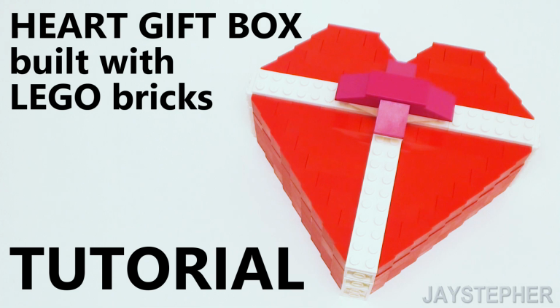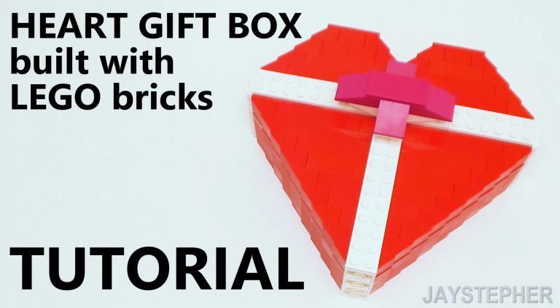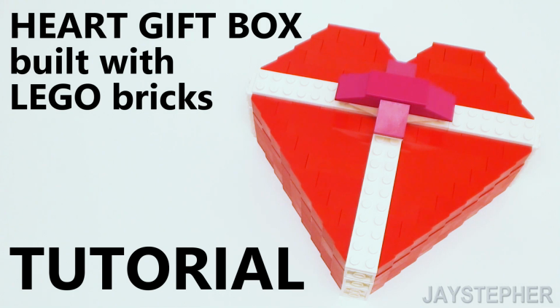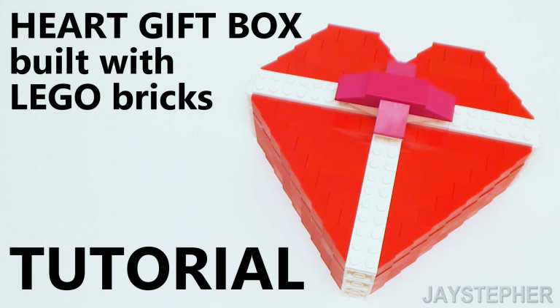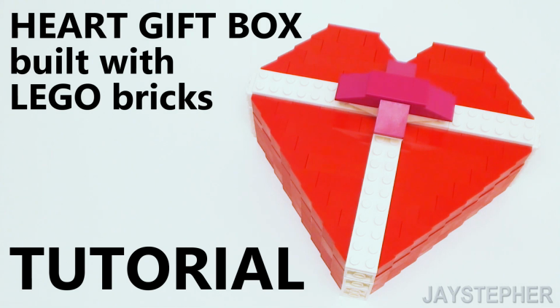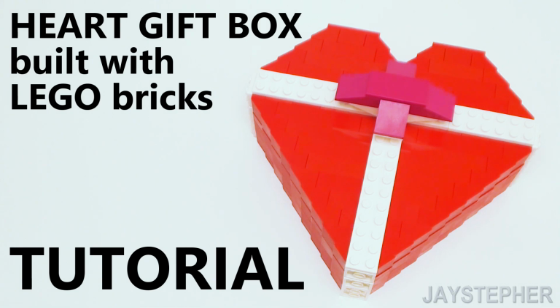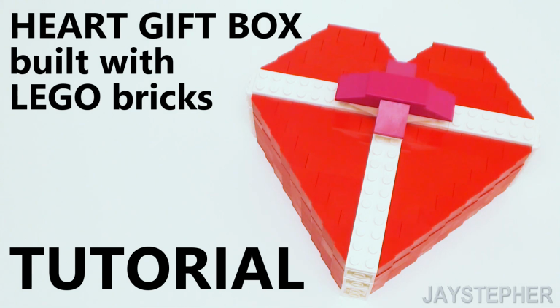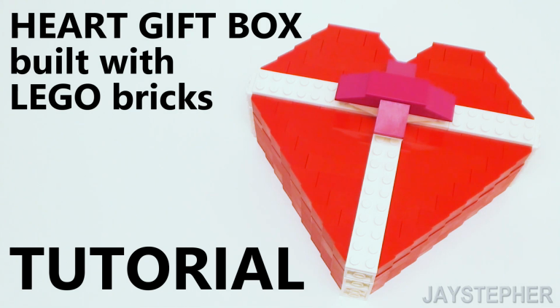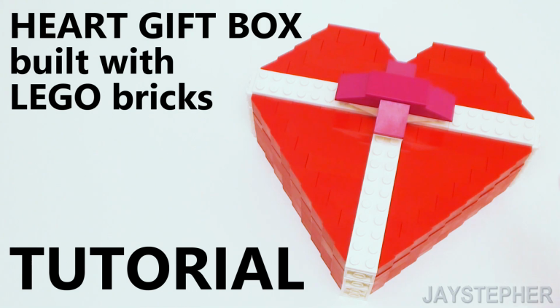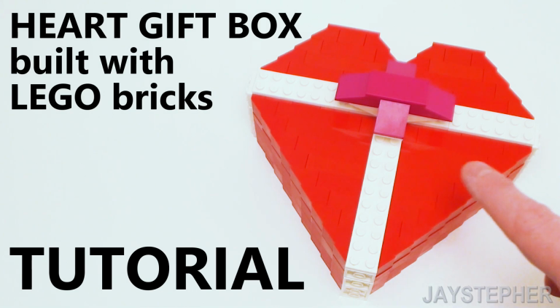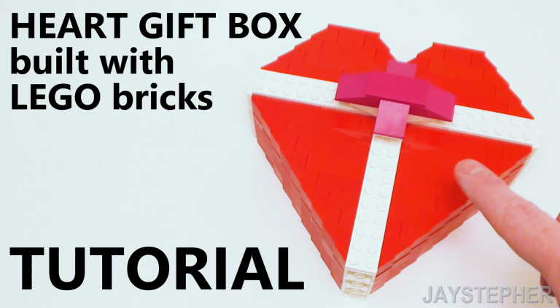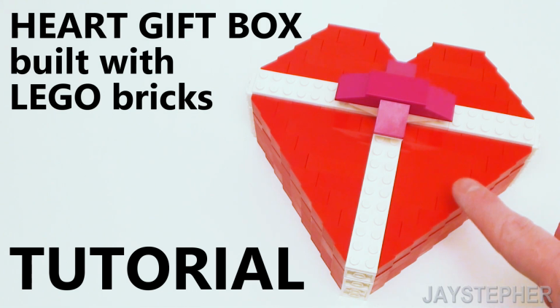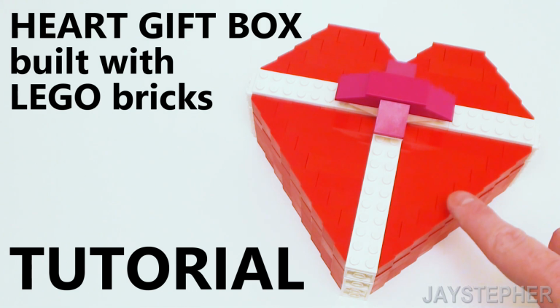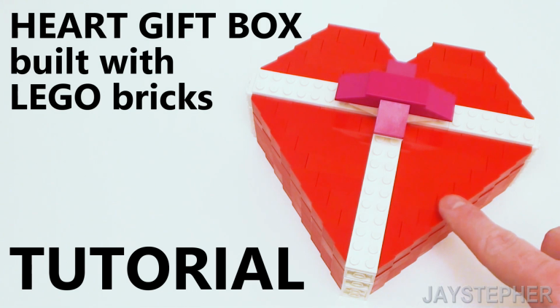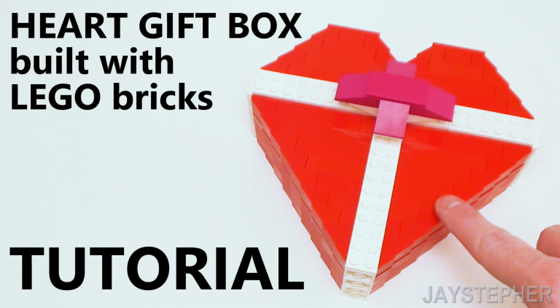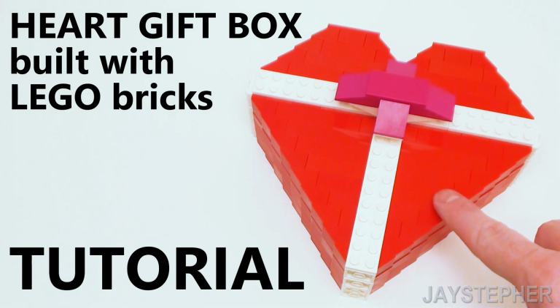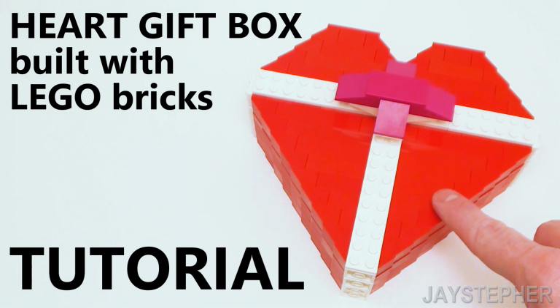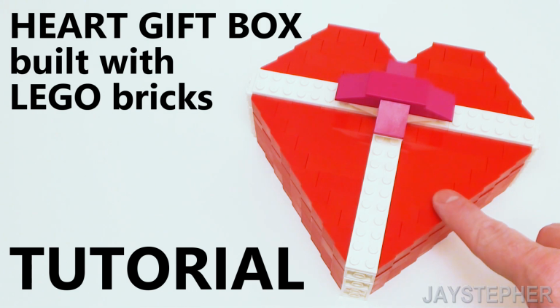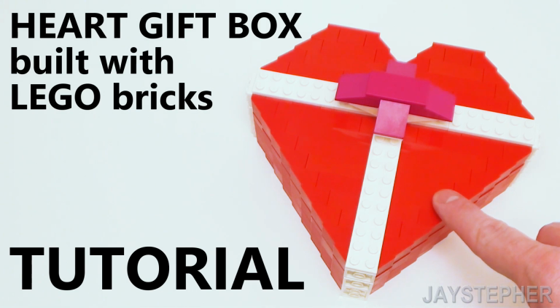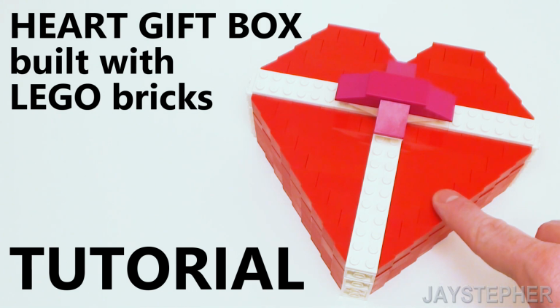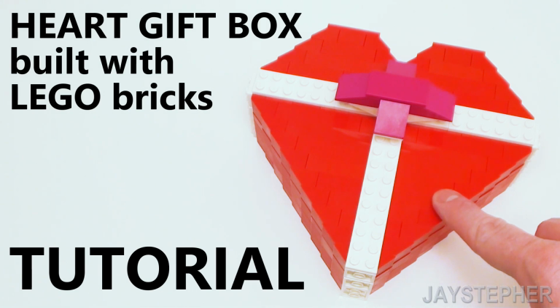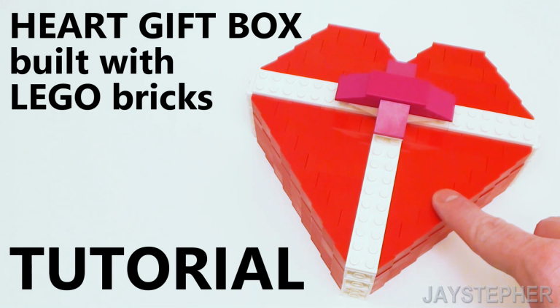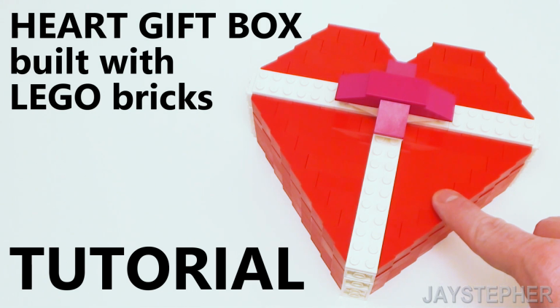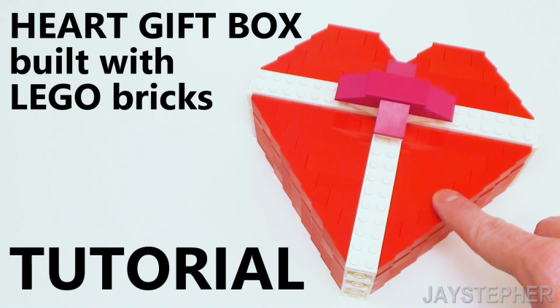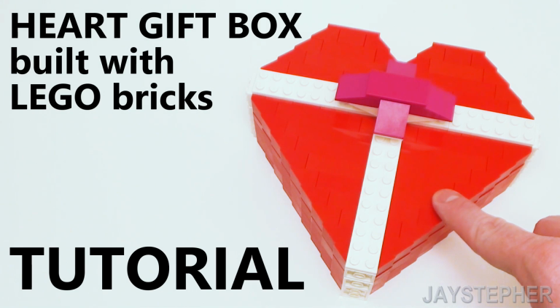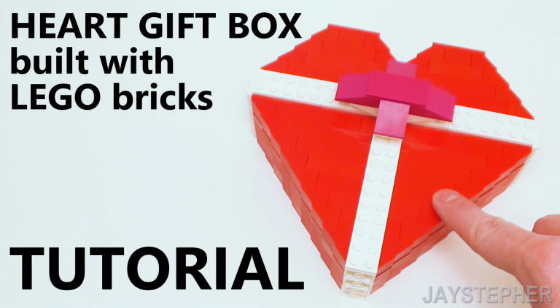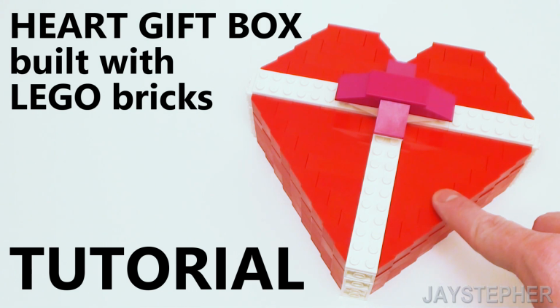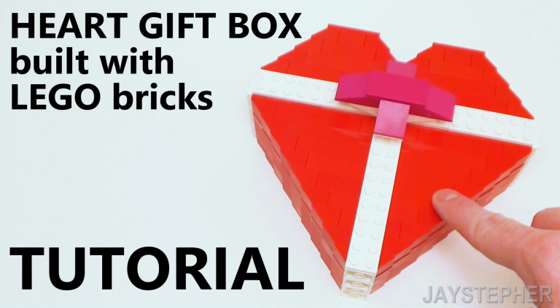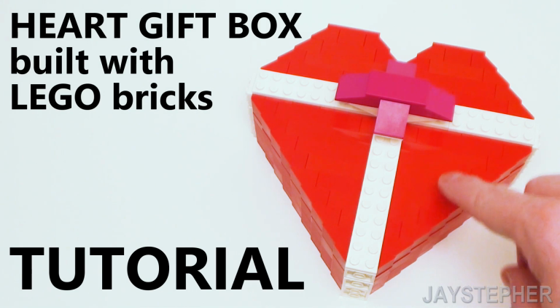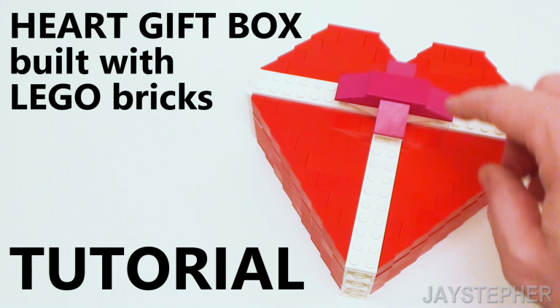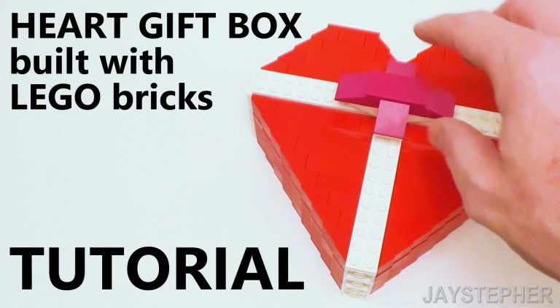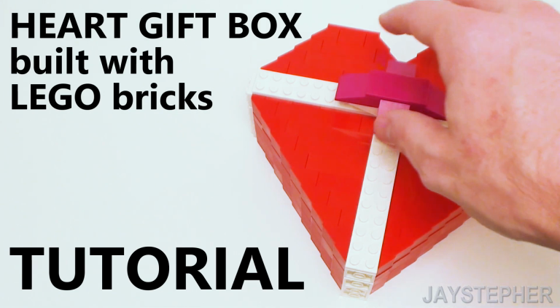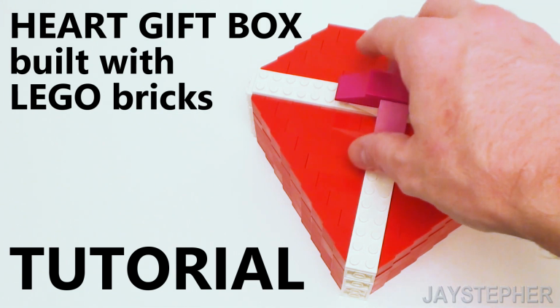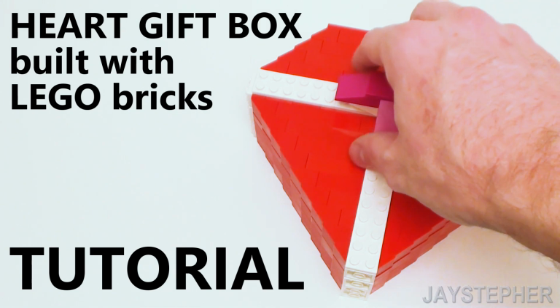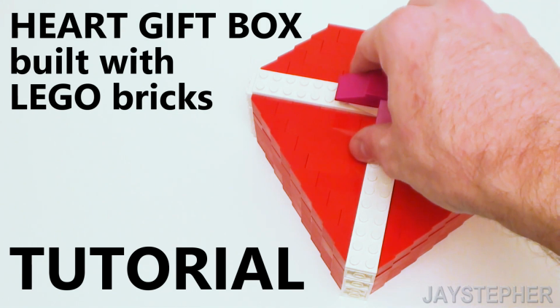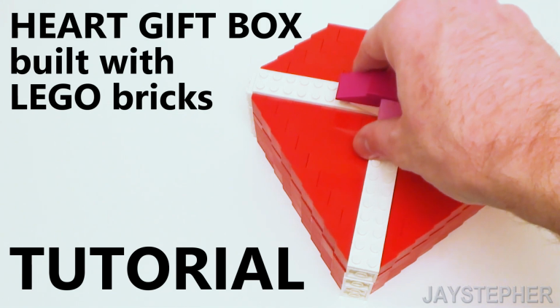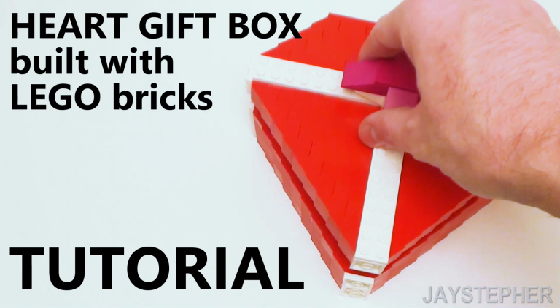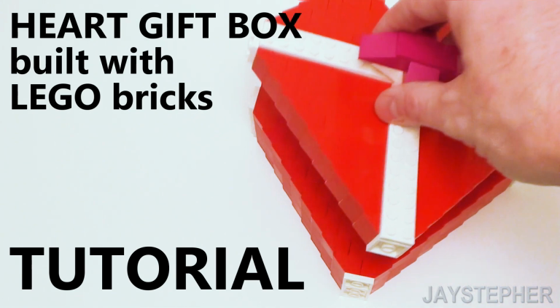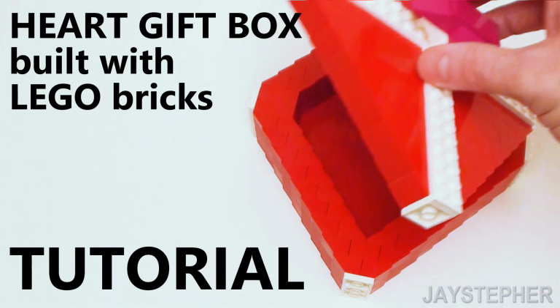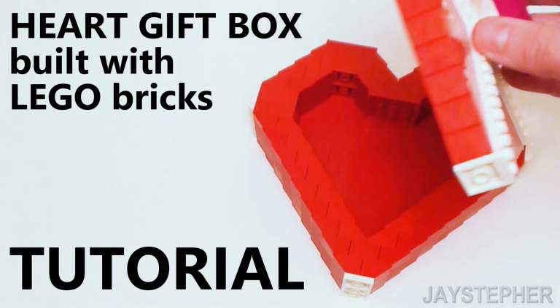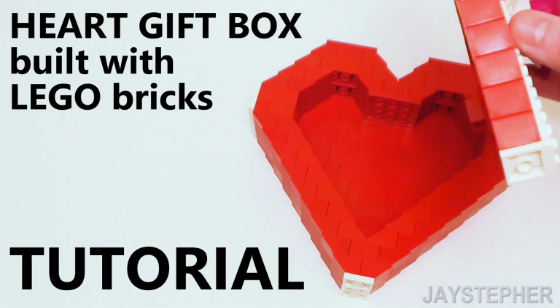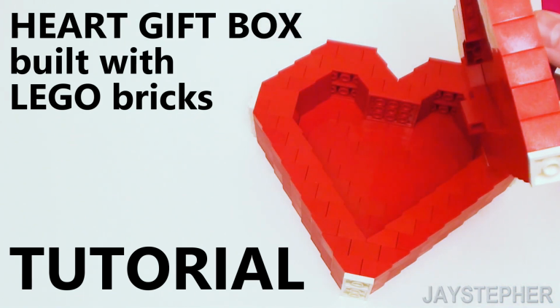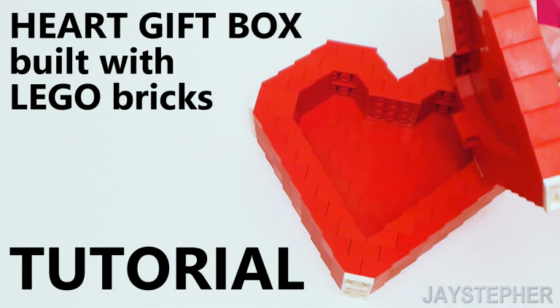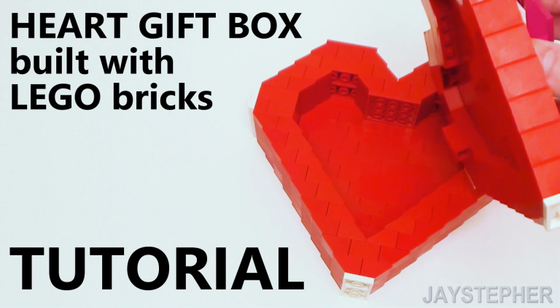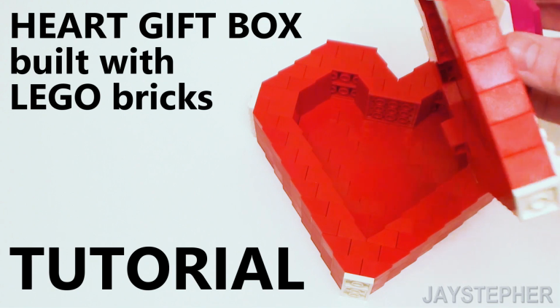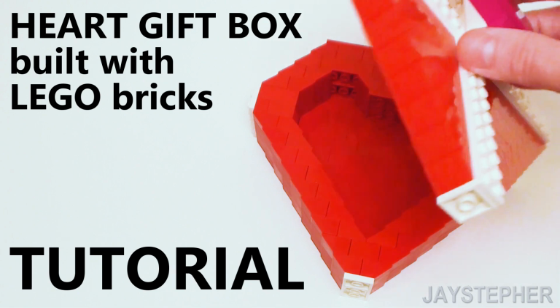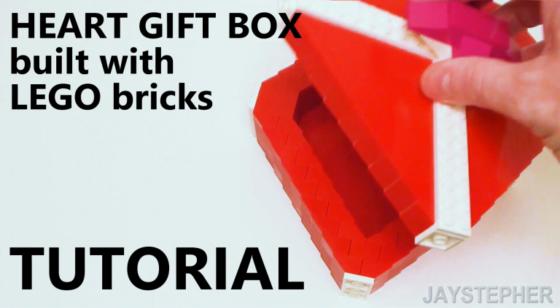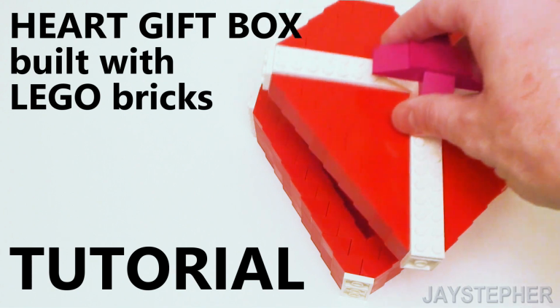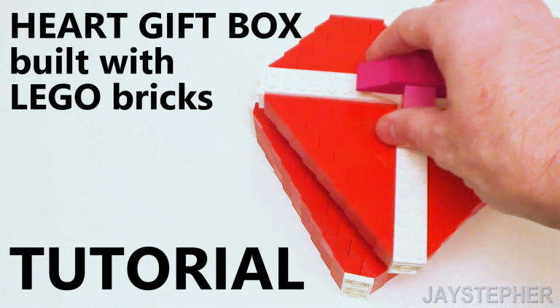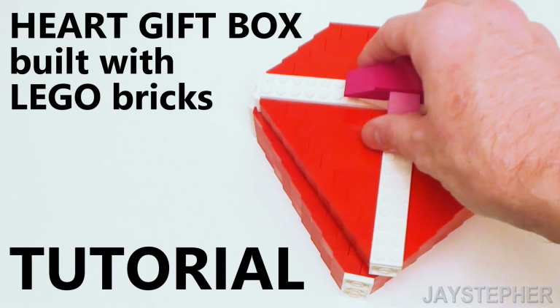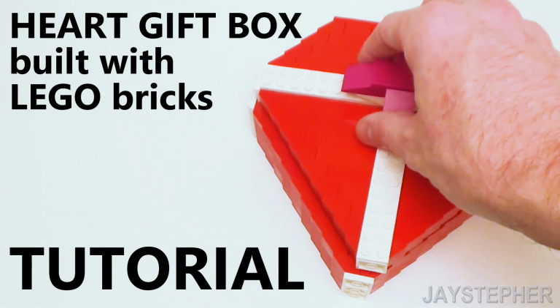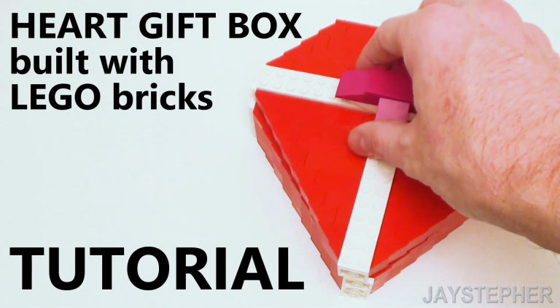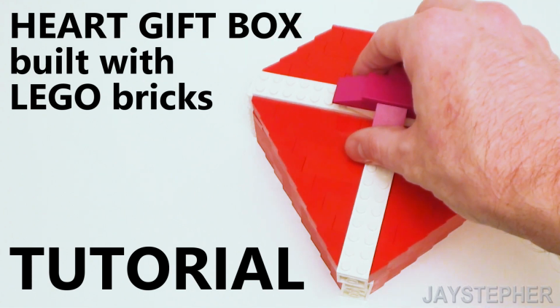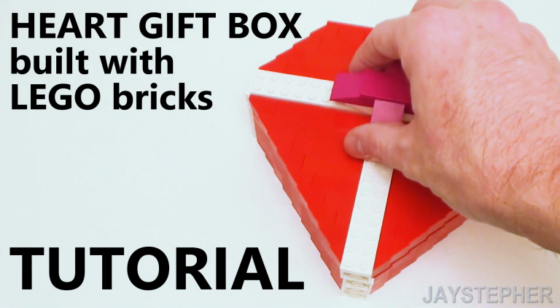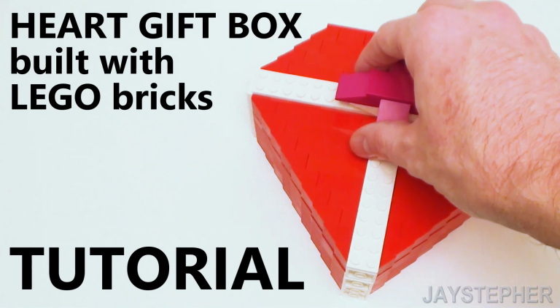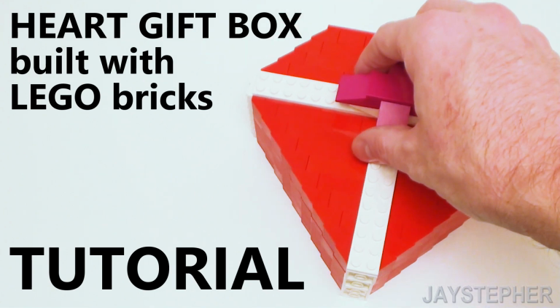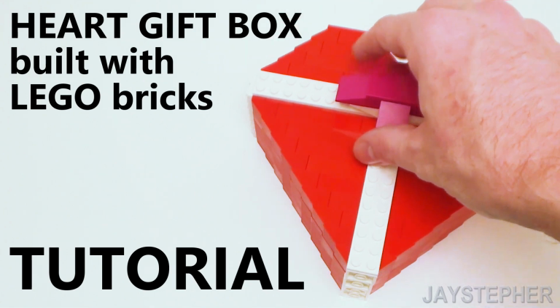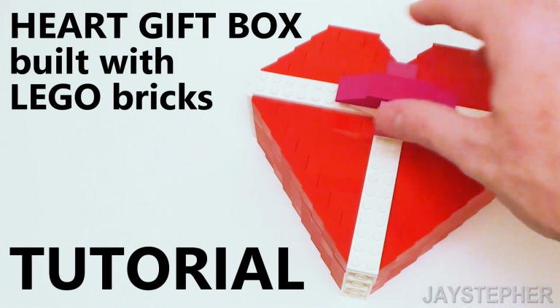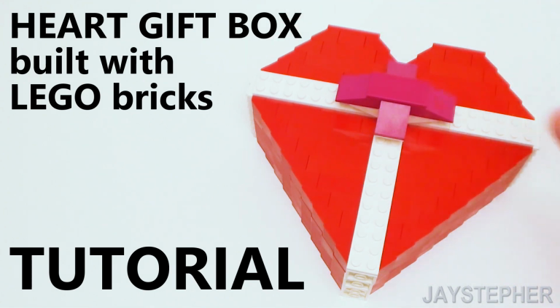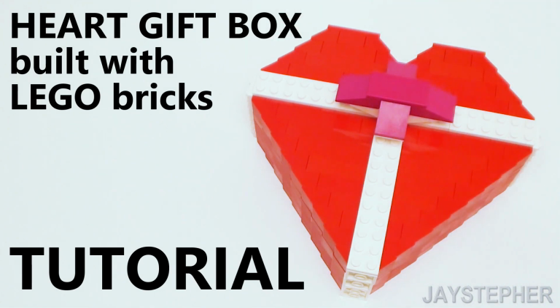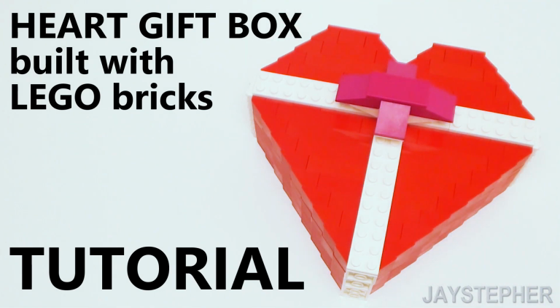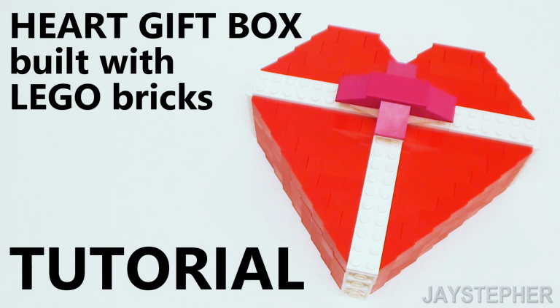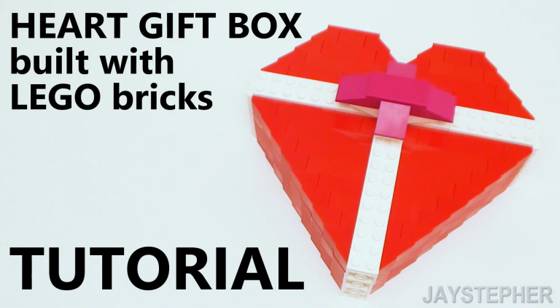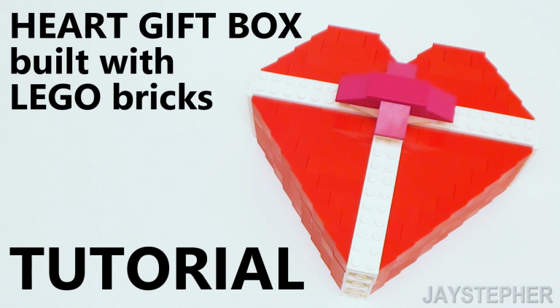Hey everyone. Today I'm going to show you how to build a heart keepsake box with a removable lid for today's Lego brick tutorial.